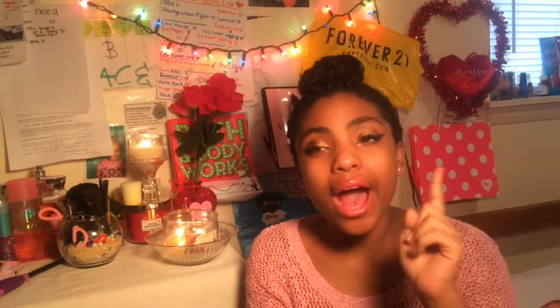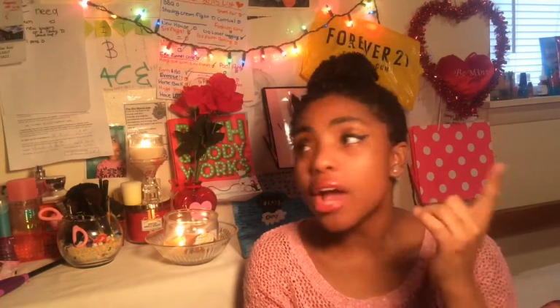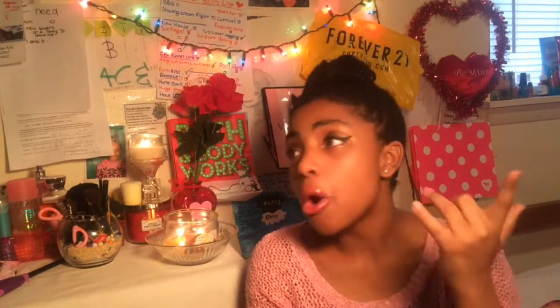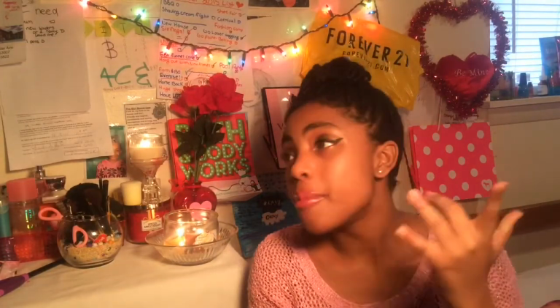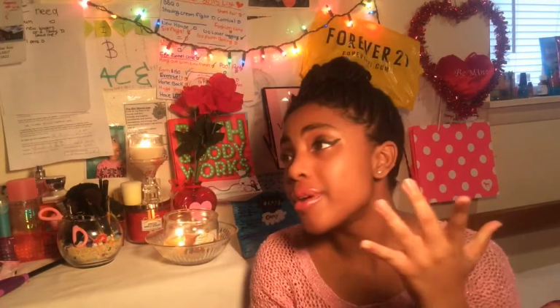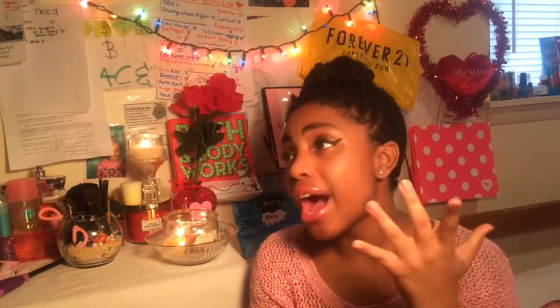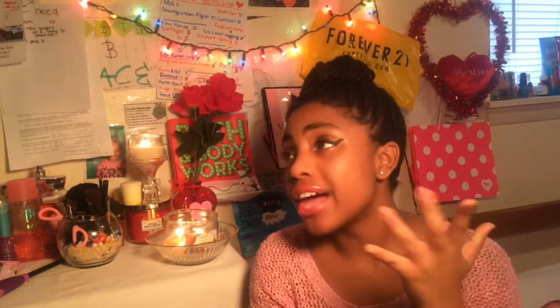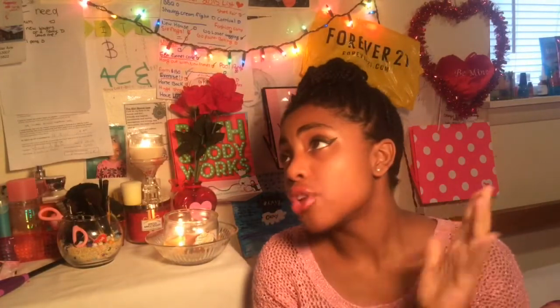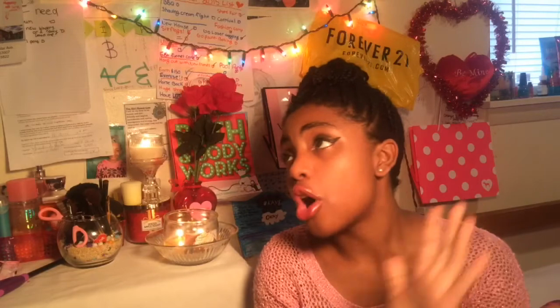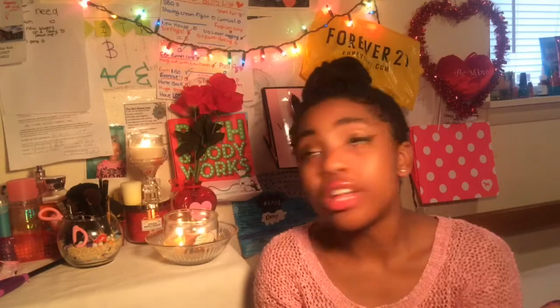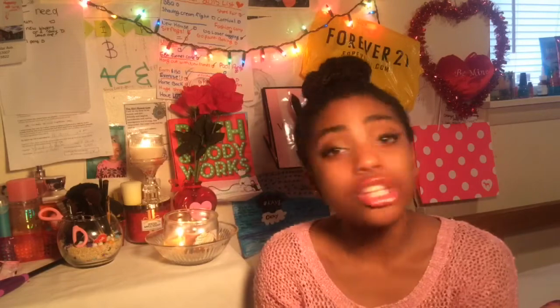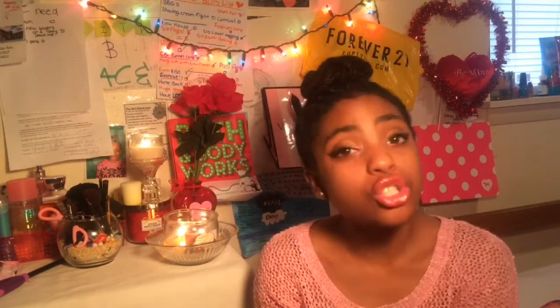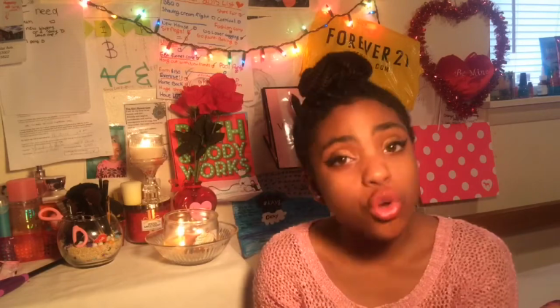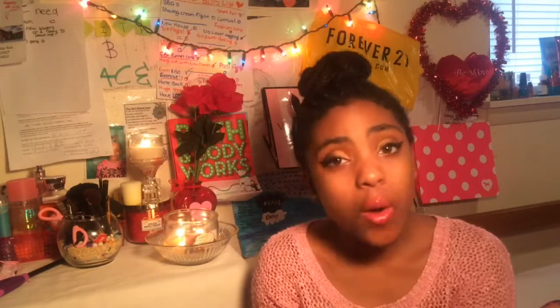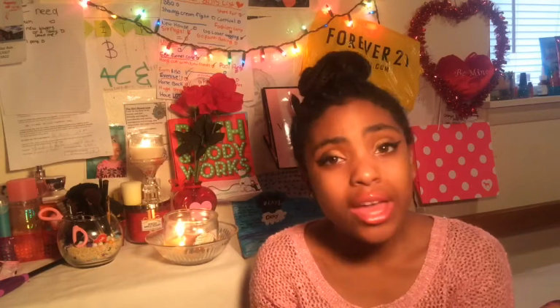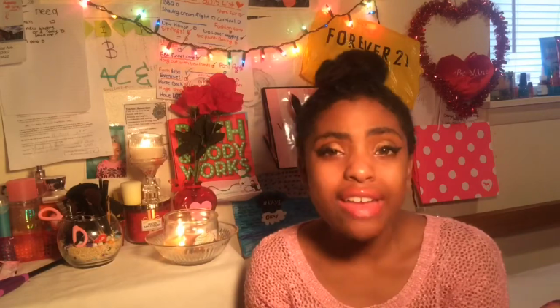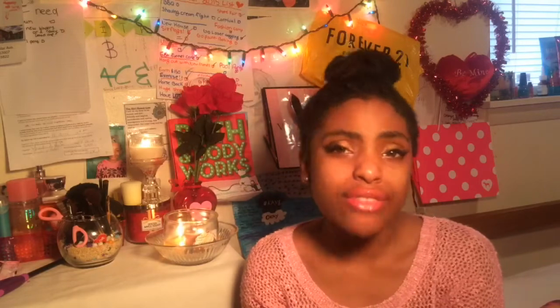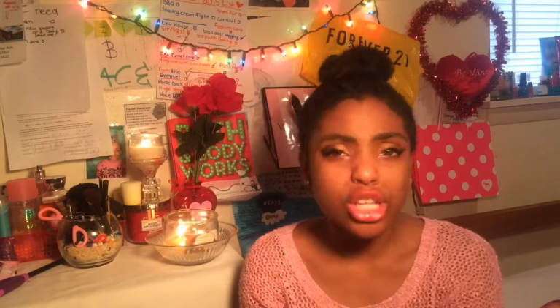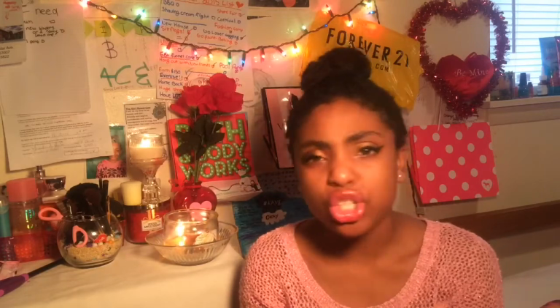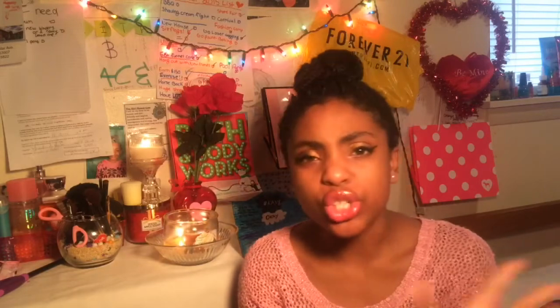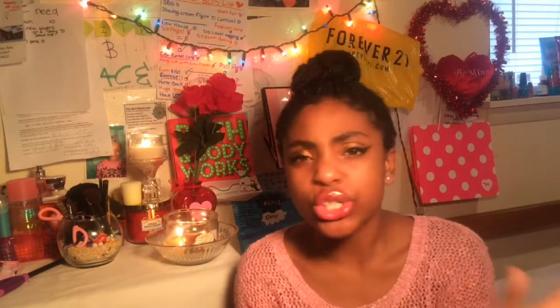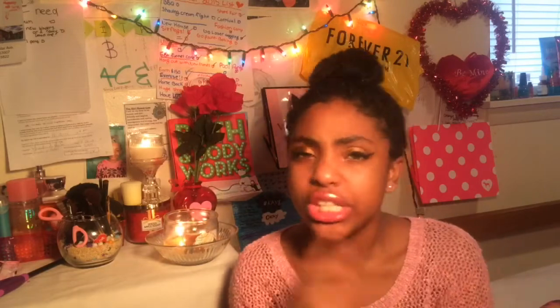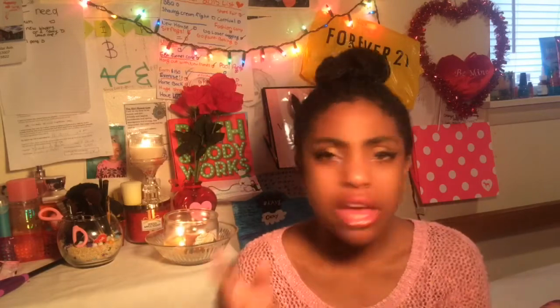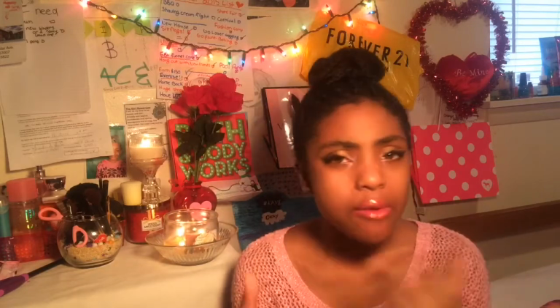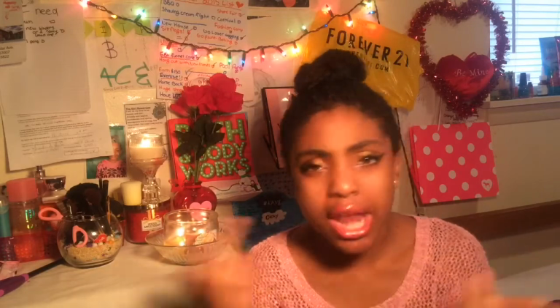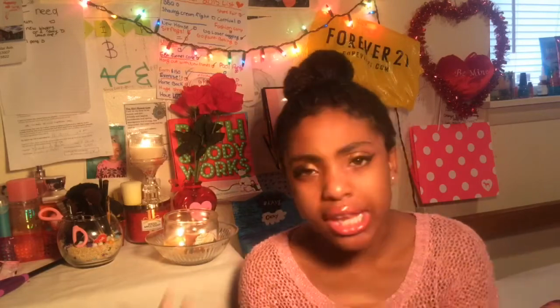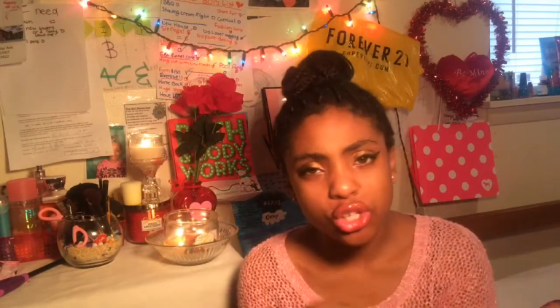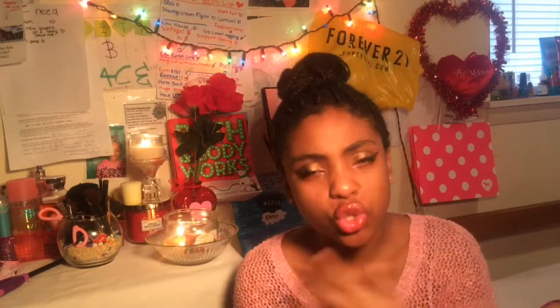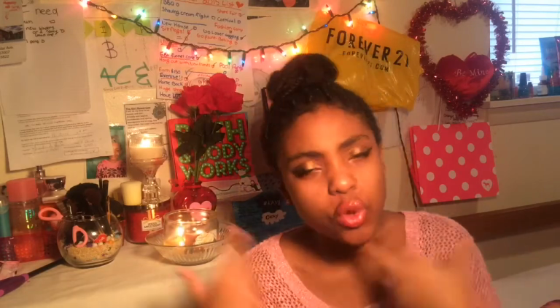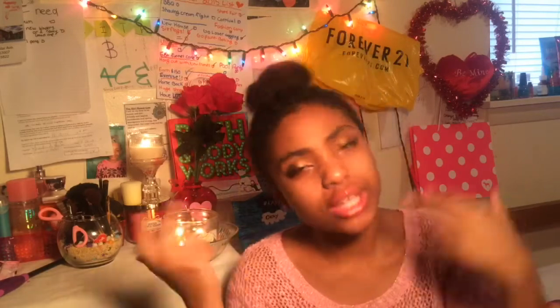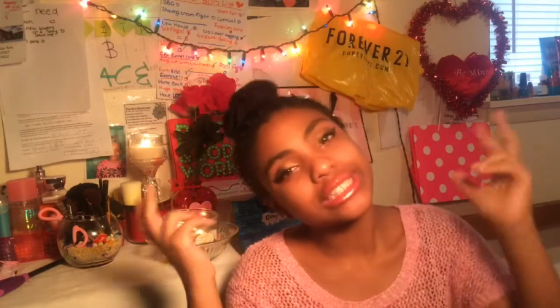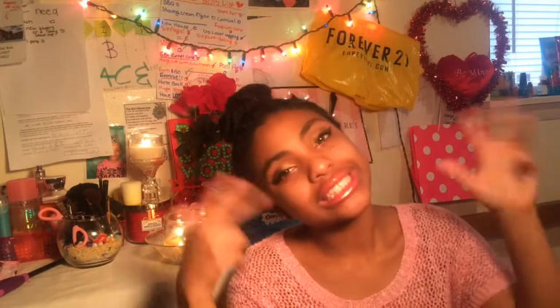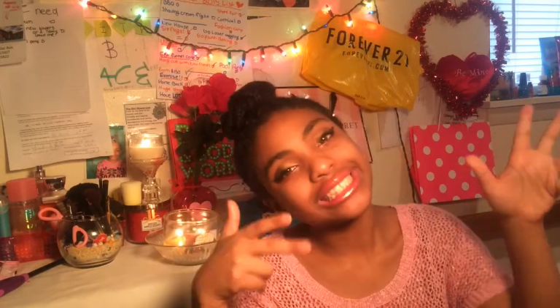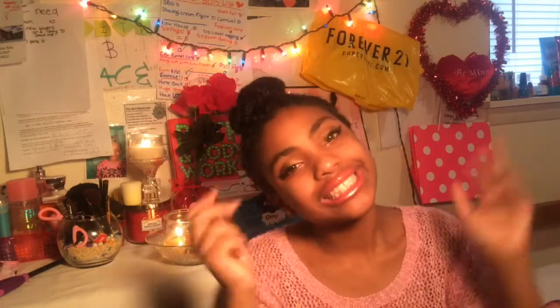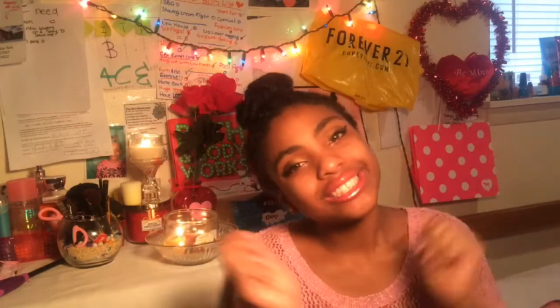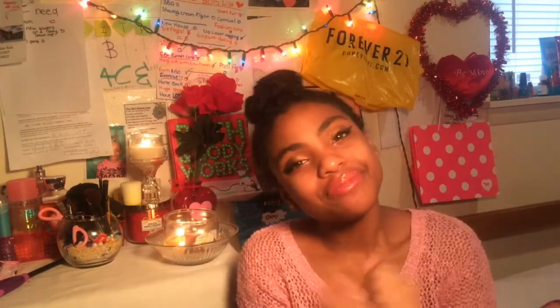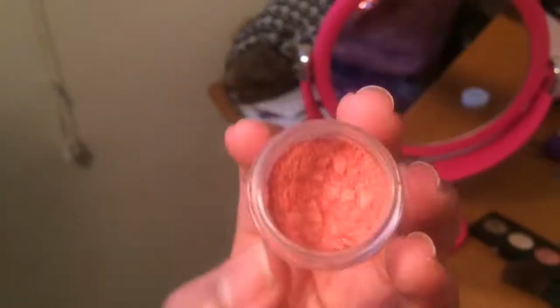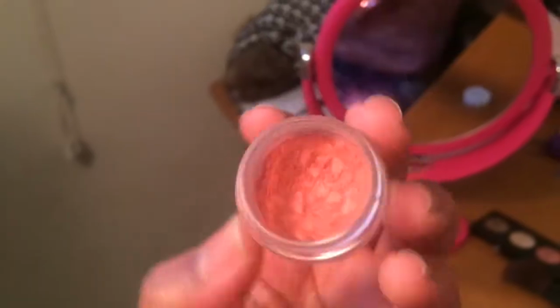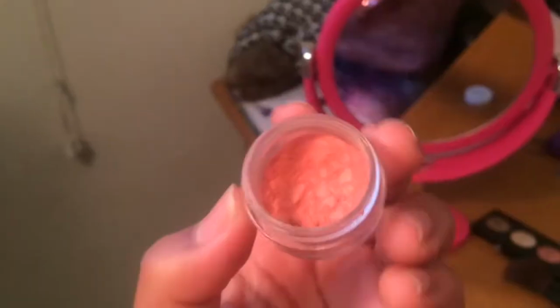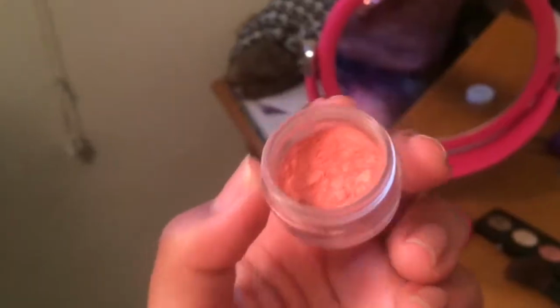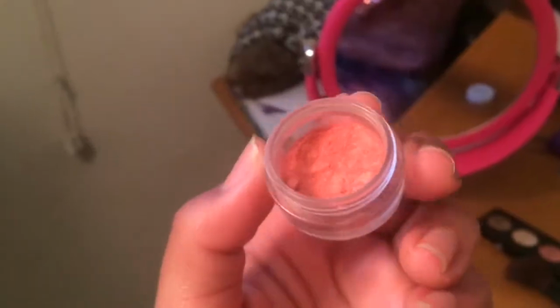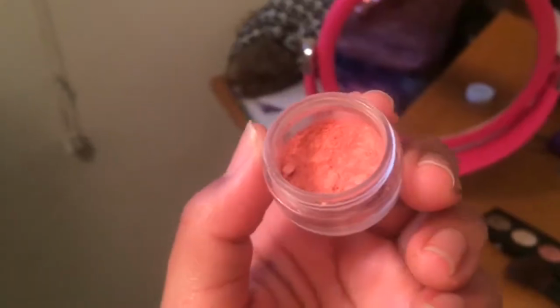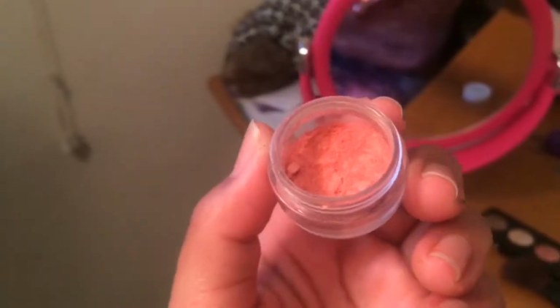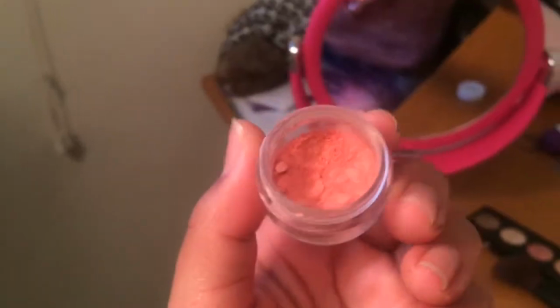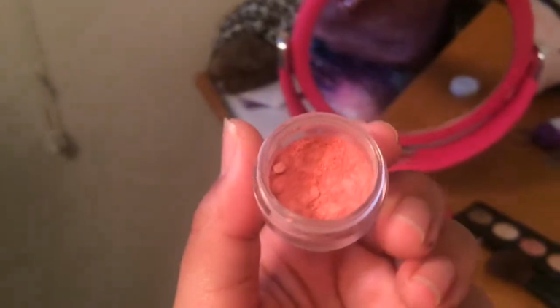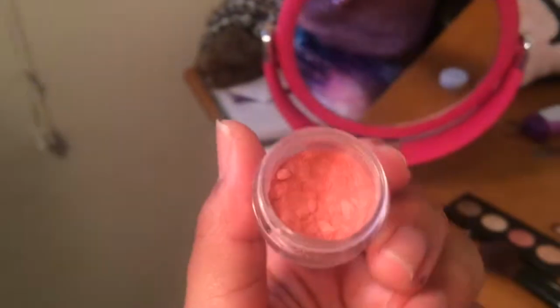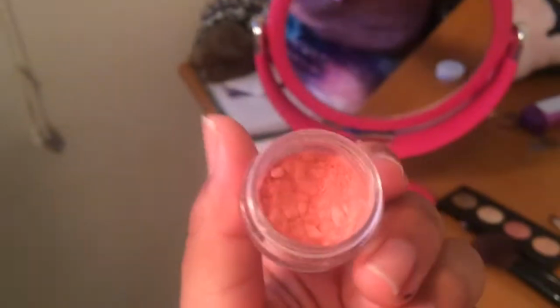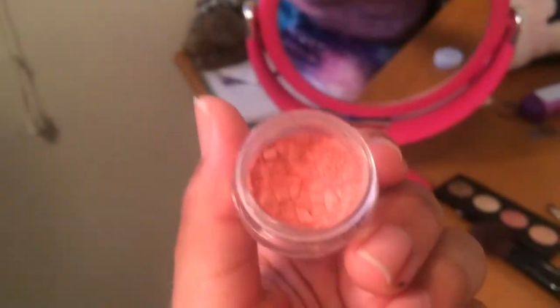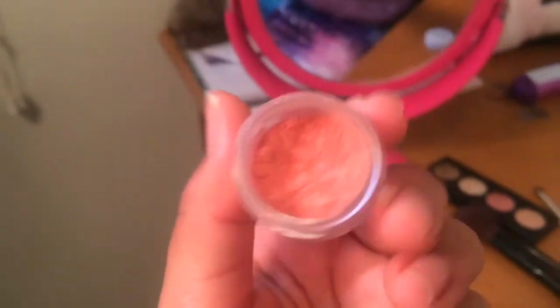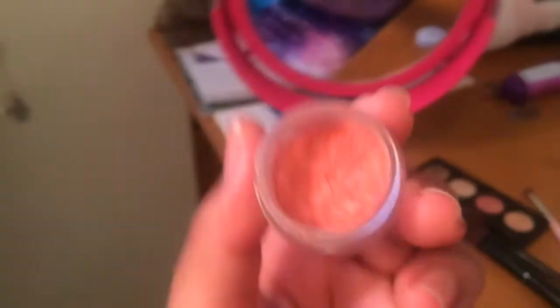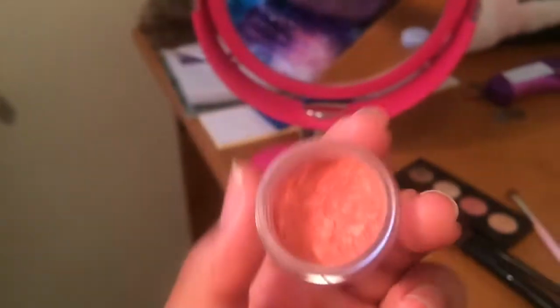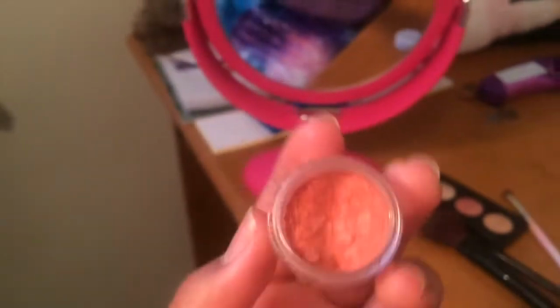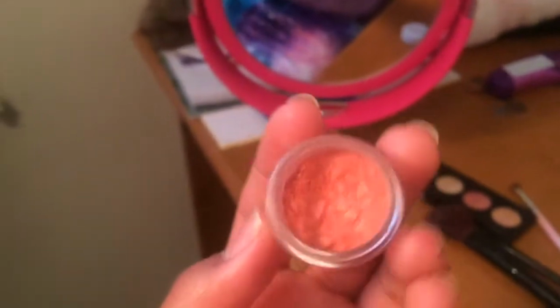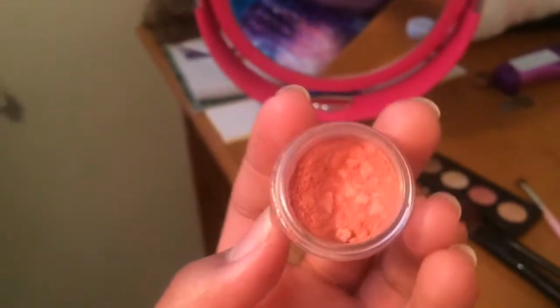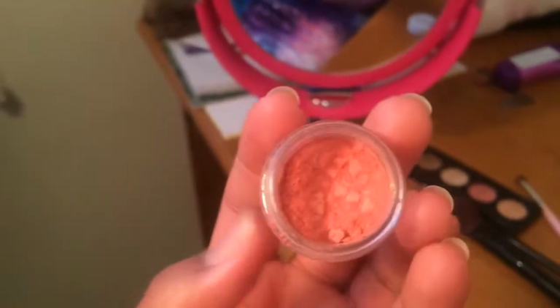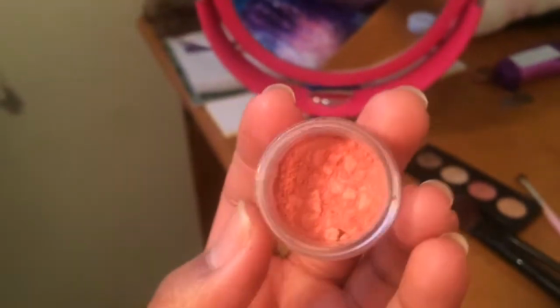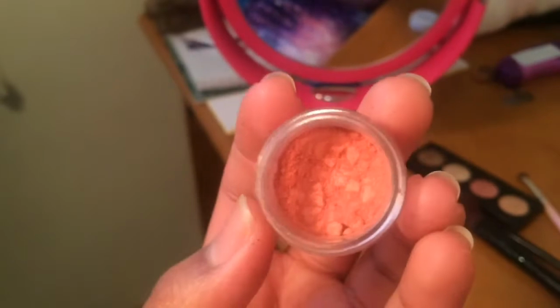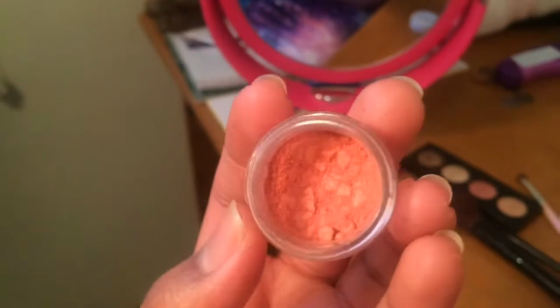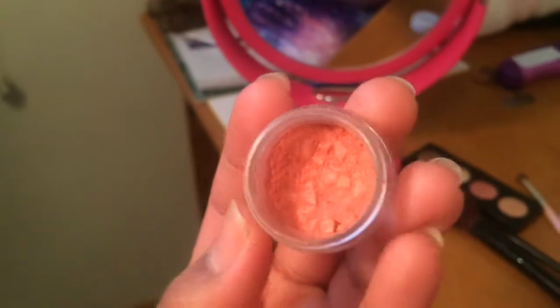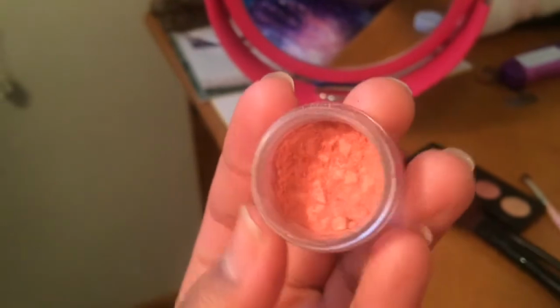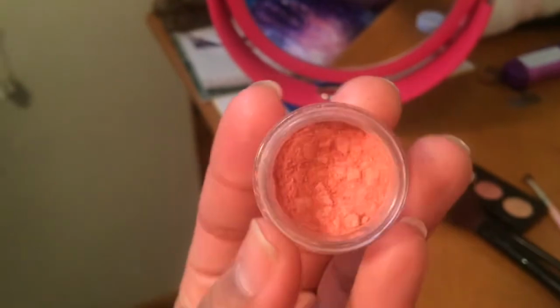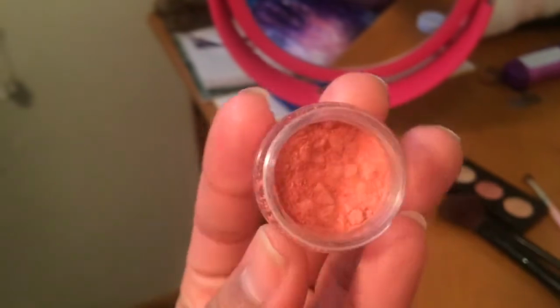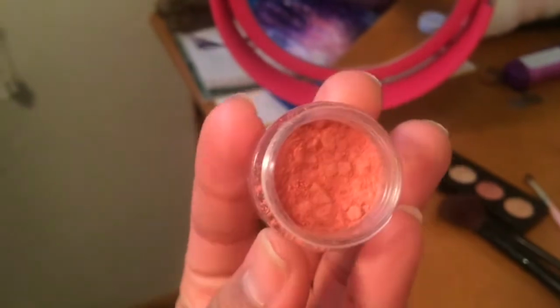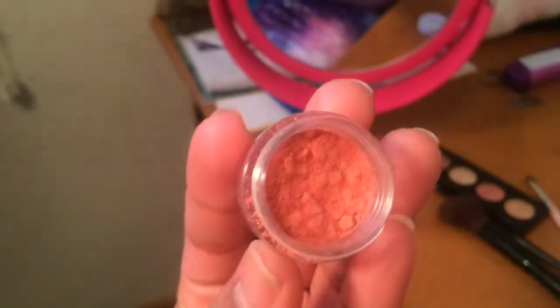I hope you guys all enjoy and let's just get right into it. First, I'm starting off with a peach transition color for my crease.